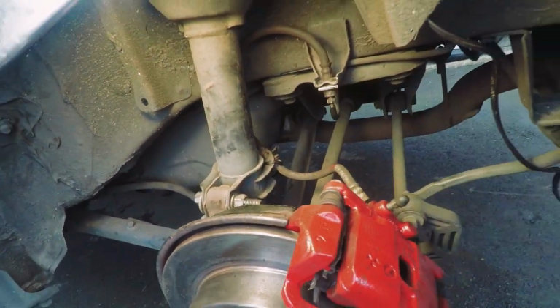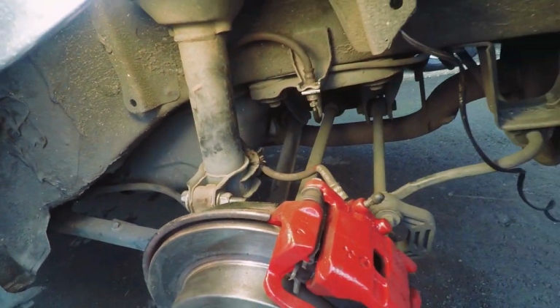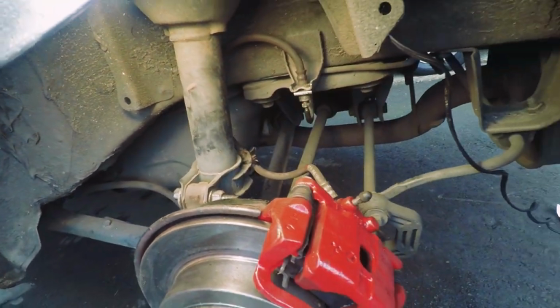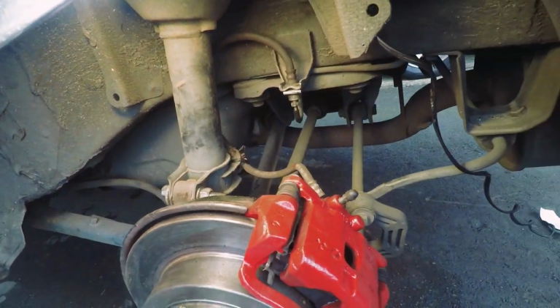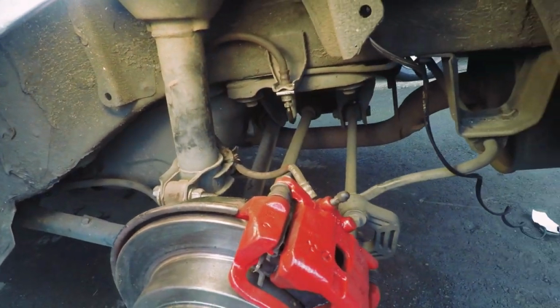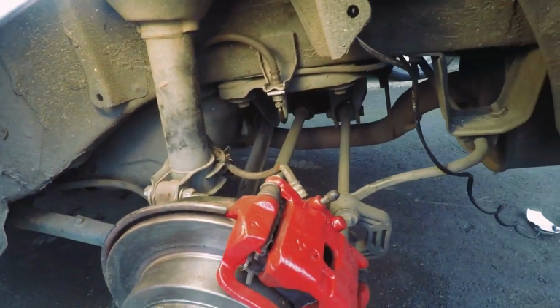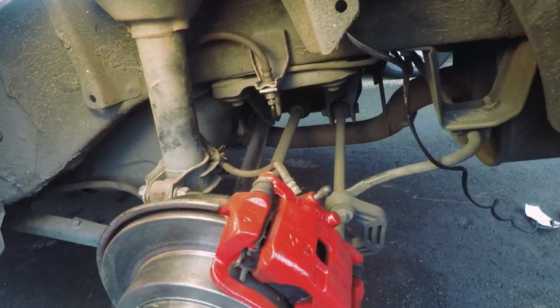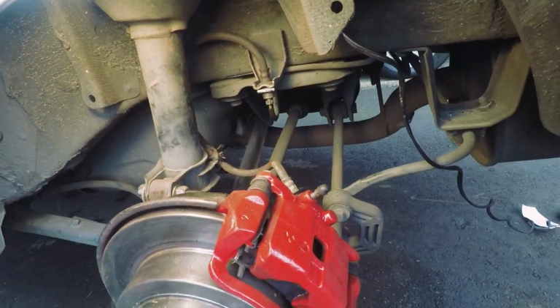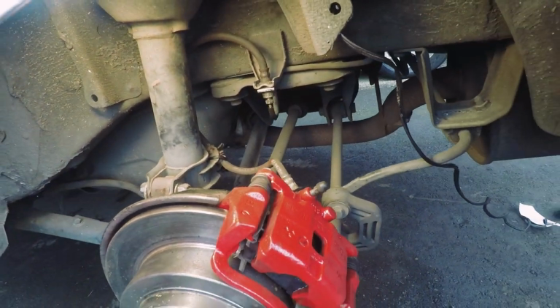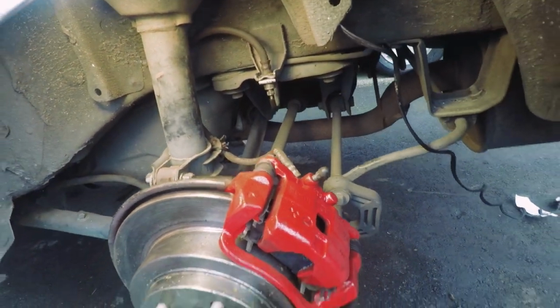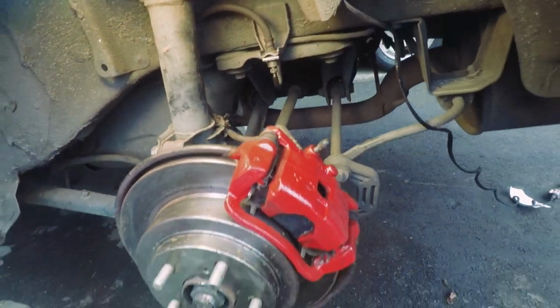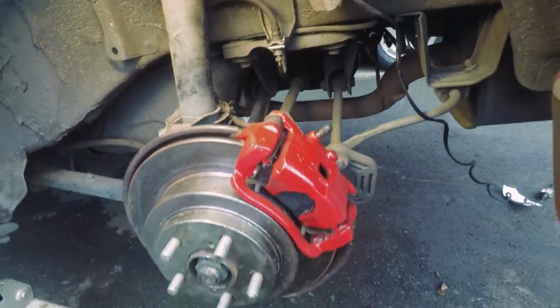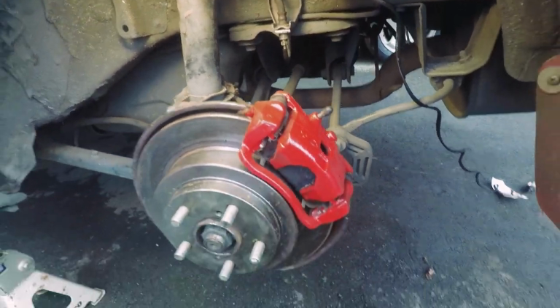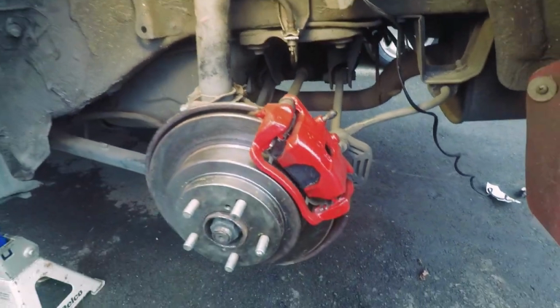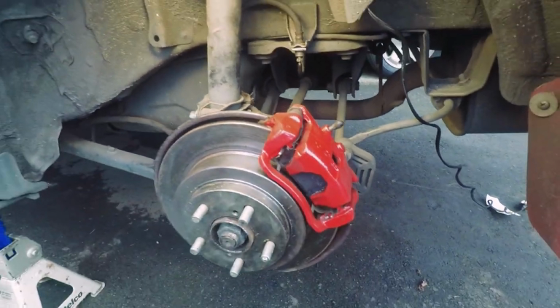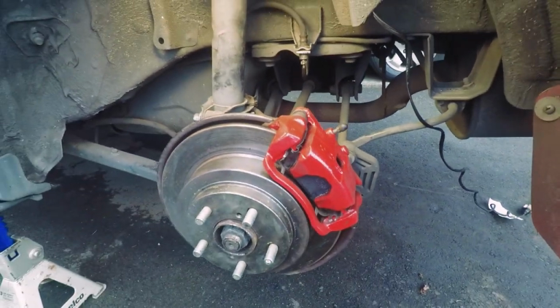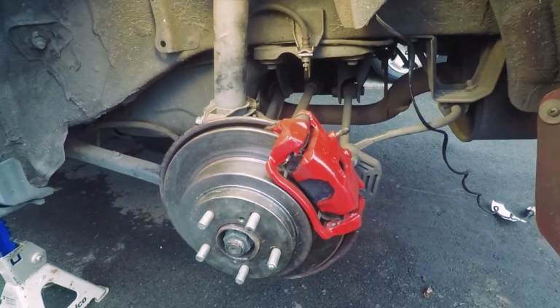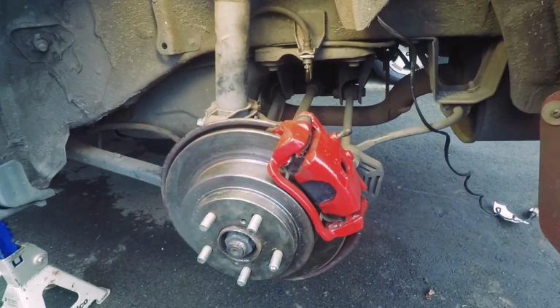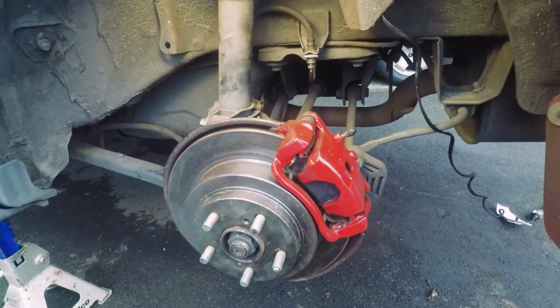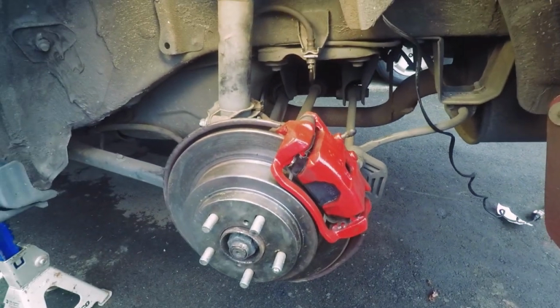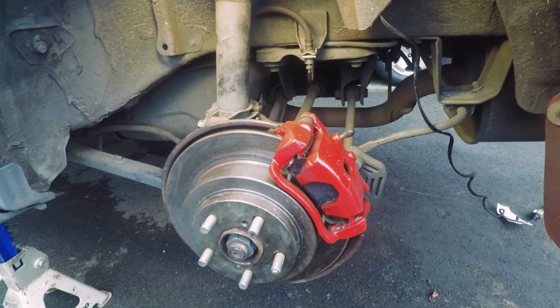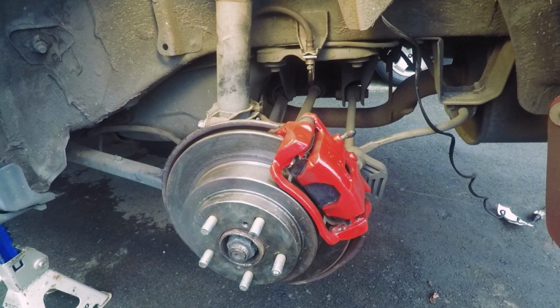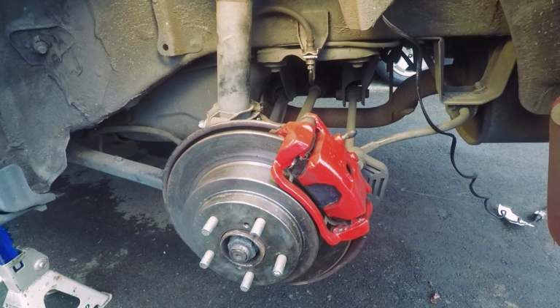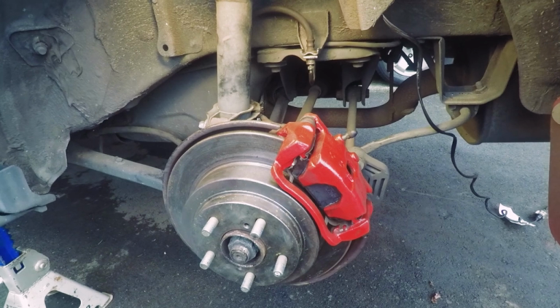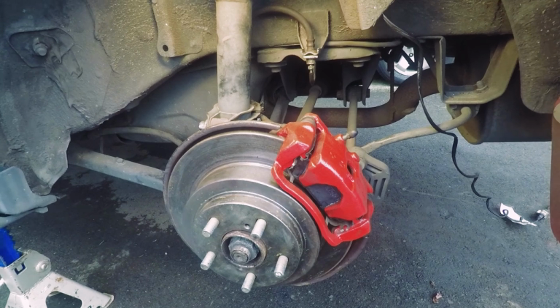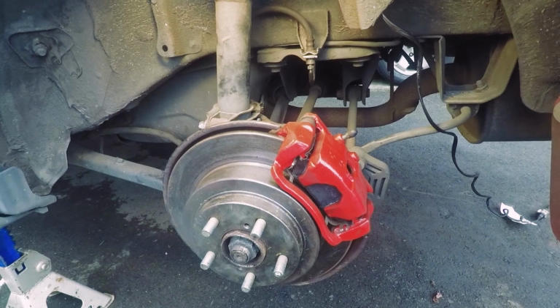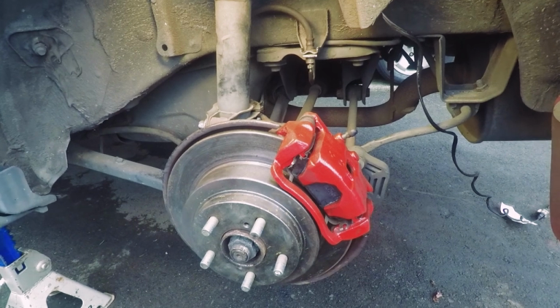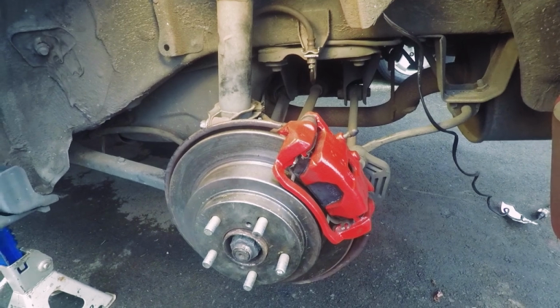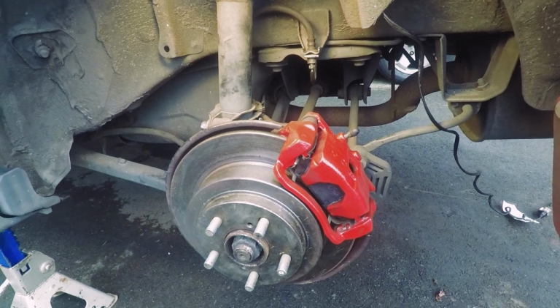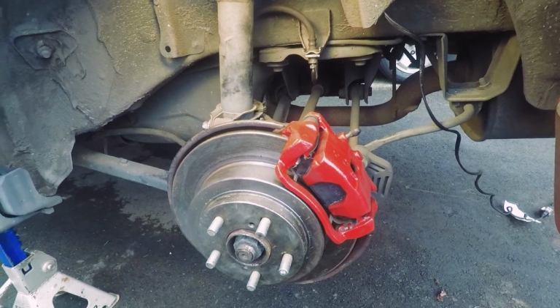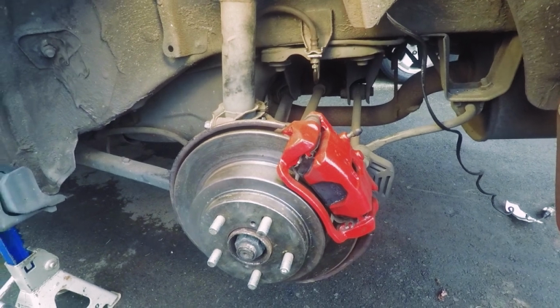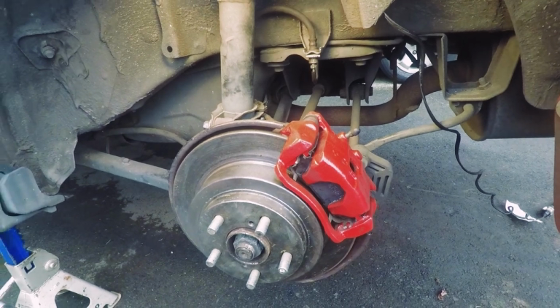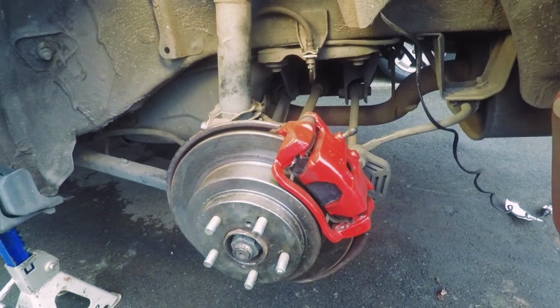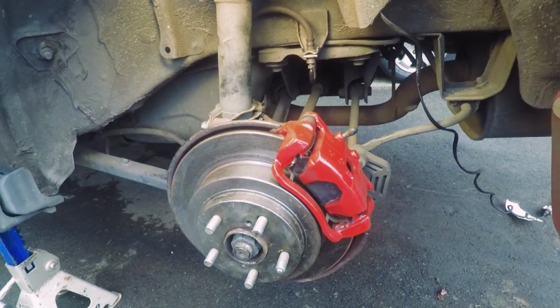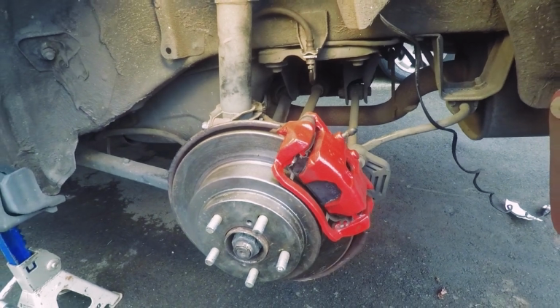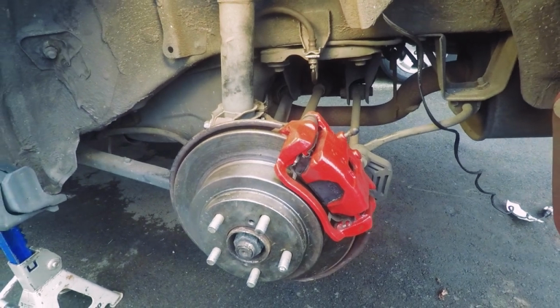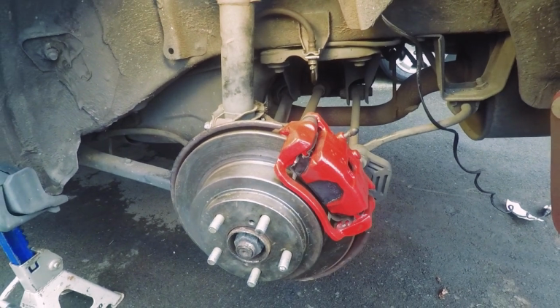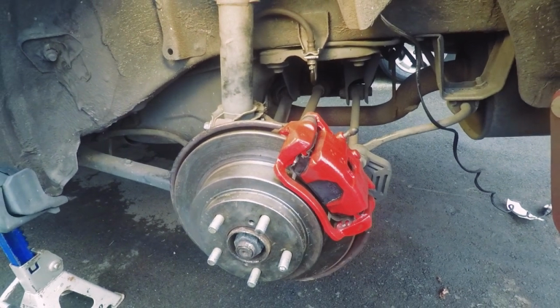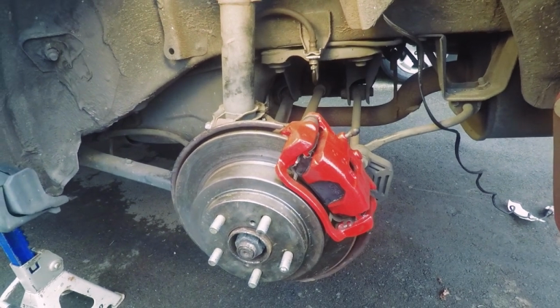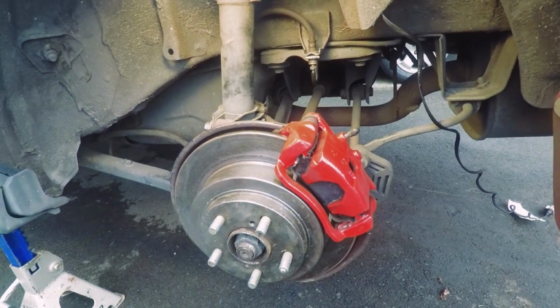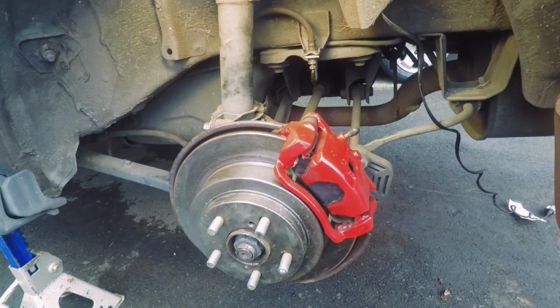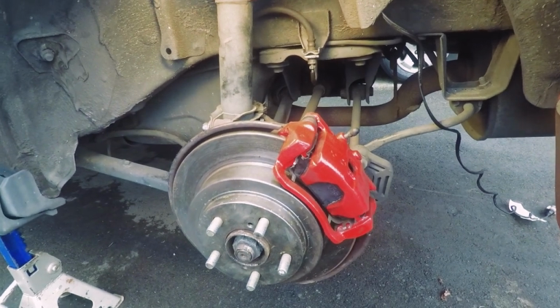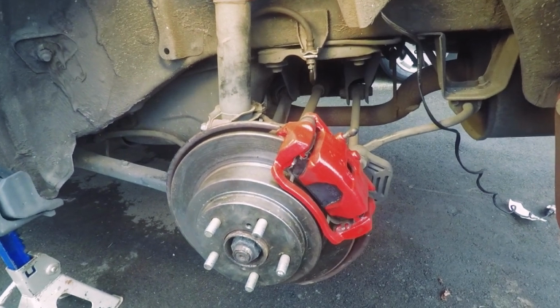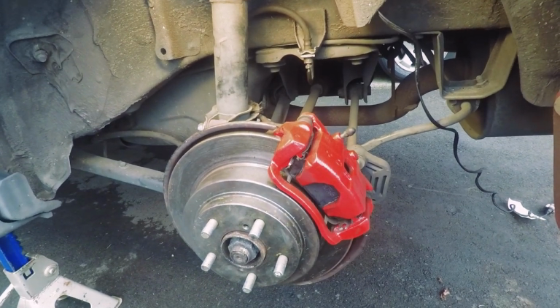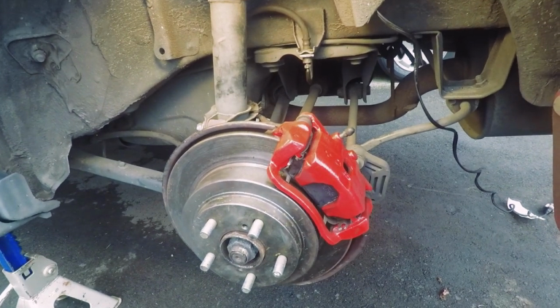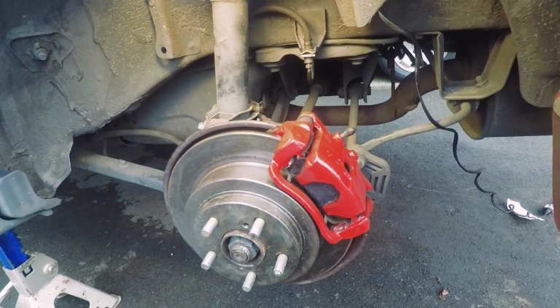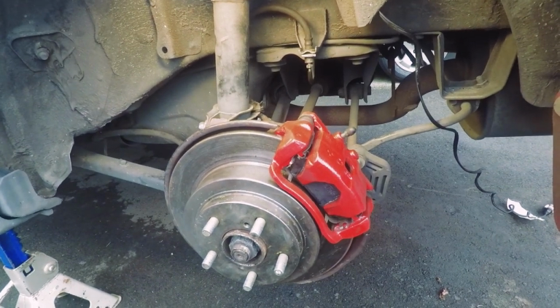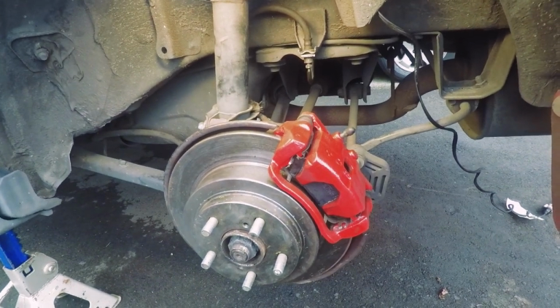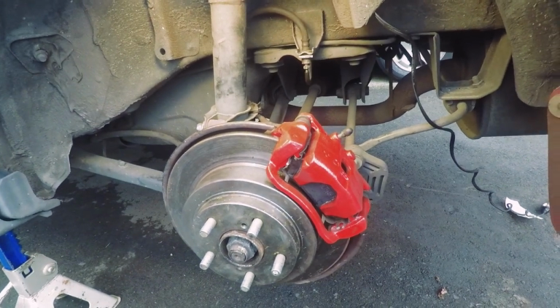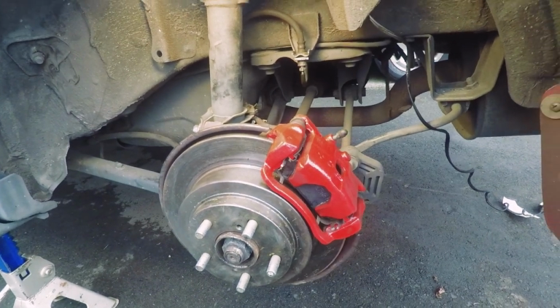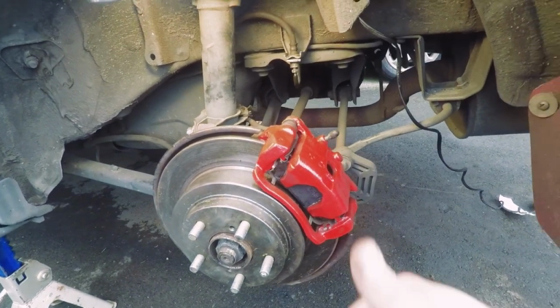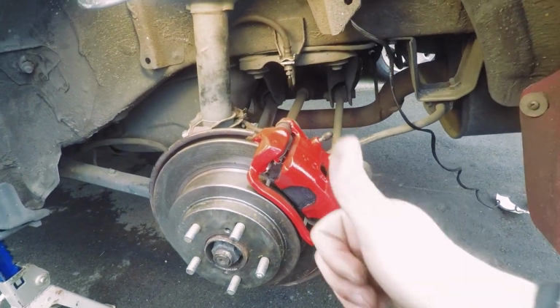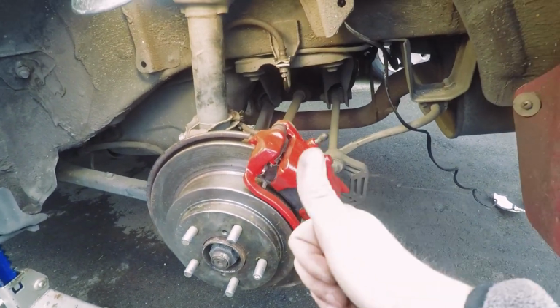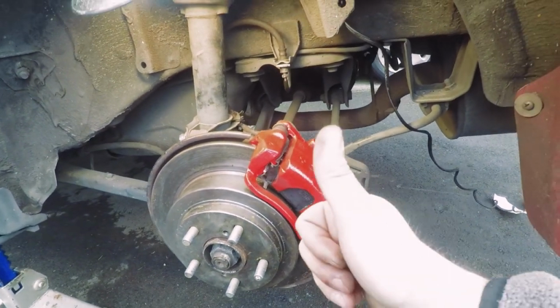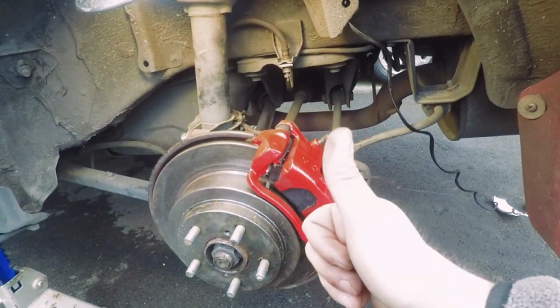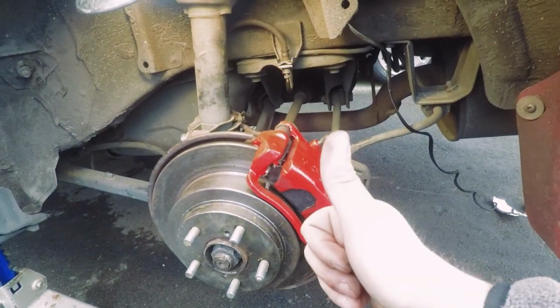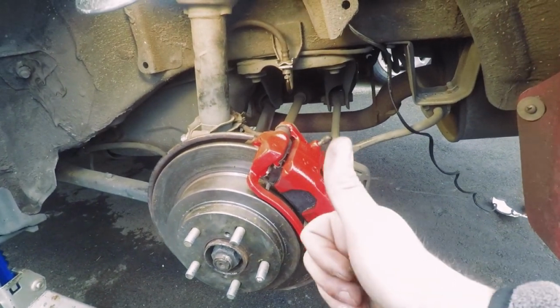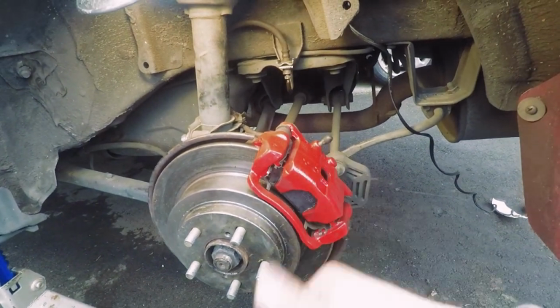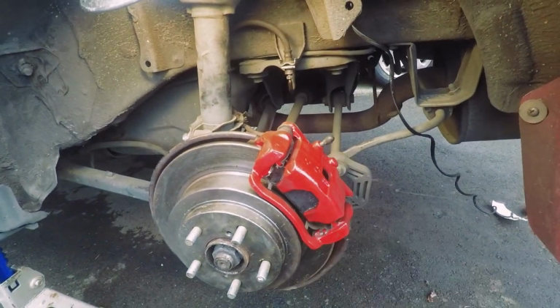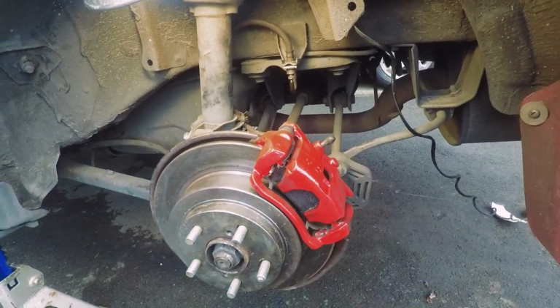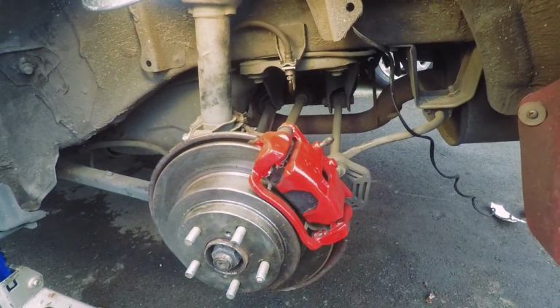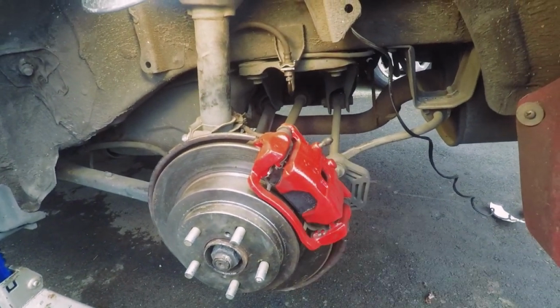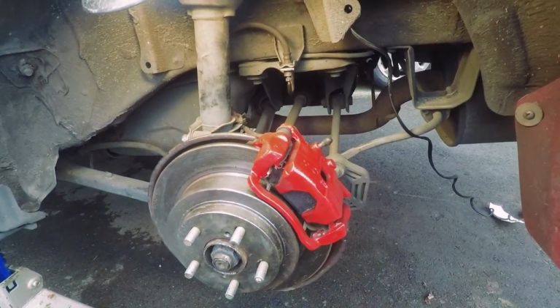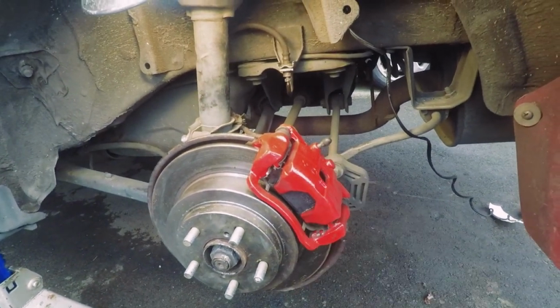That's about it — now we're ready to put the wheel back on and take it for a test drive. Thanks for watching guys, see you in the next one.